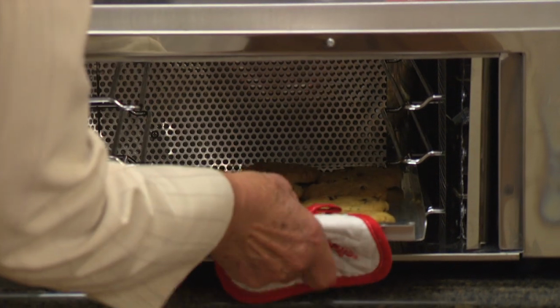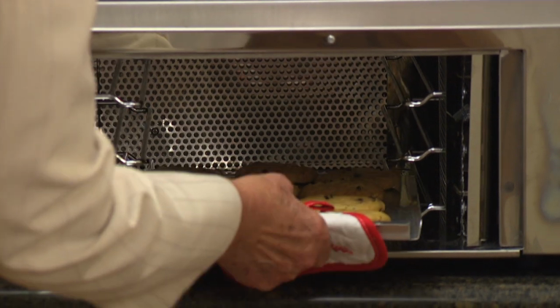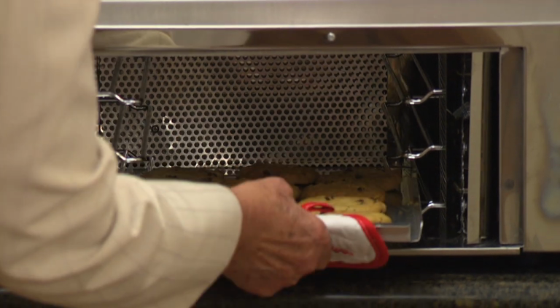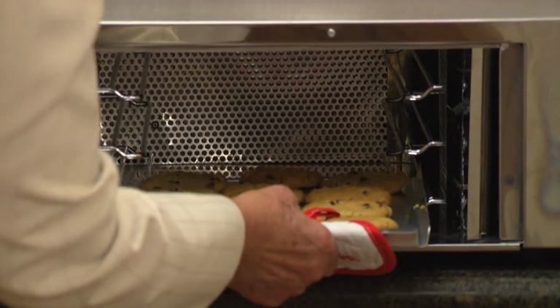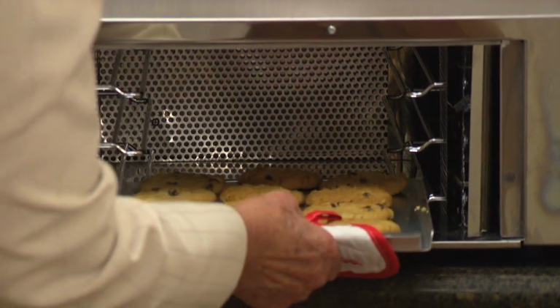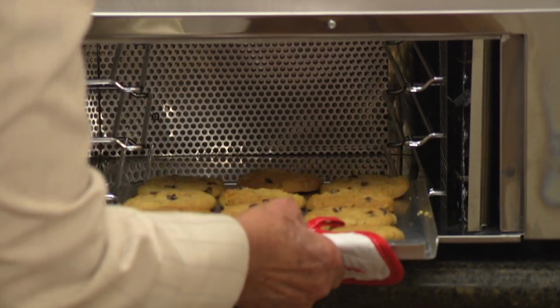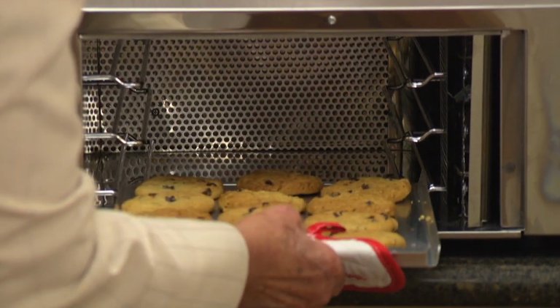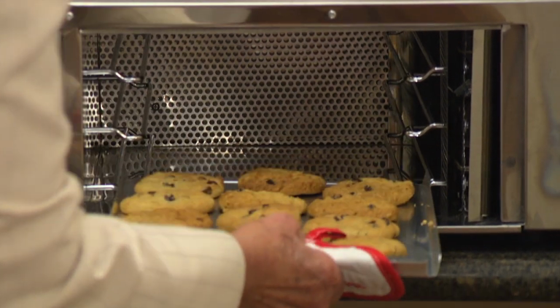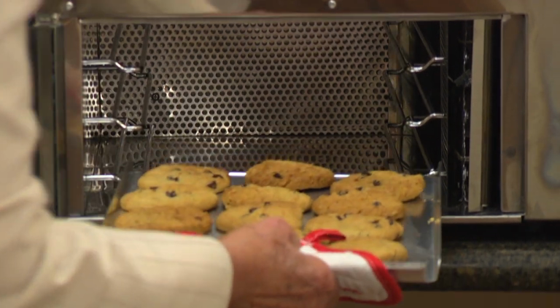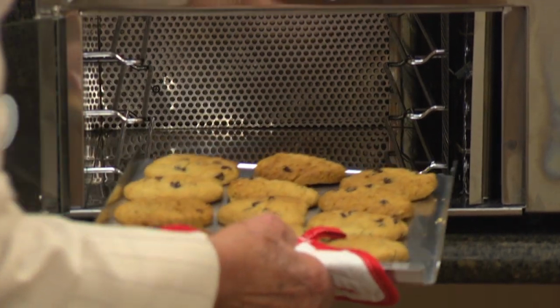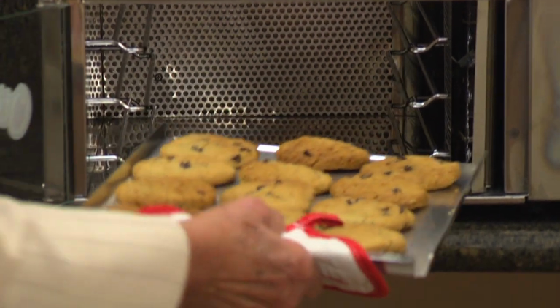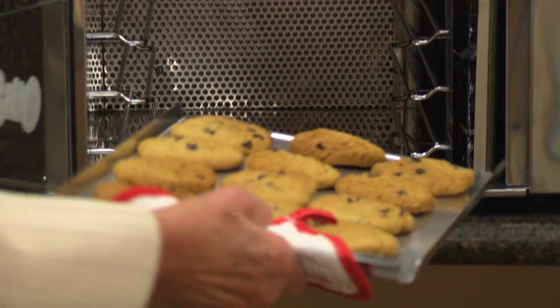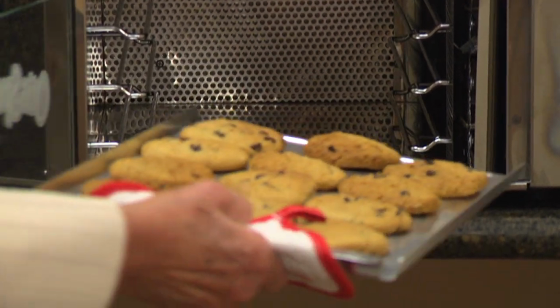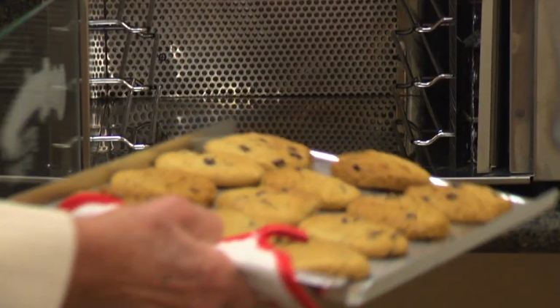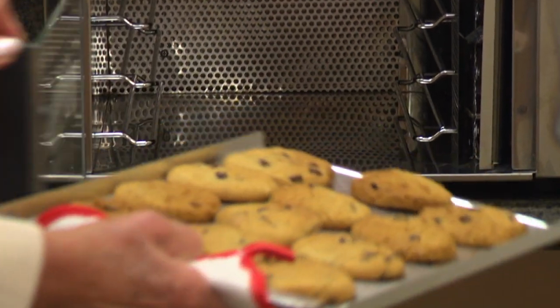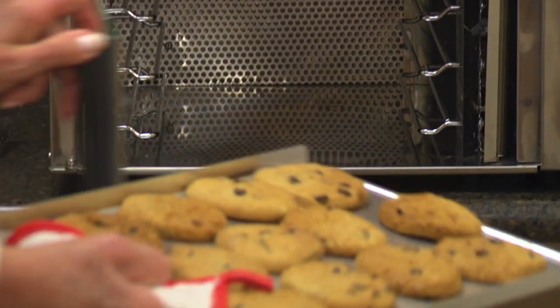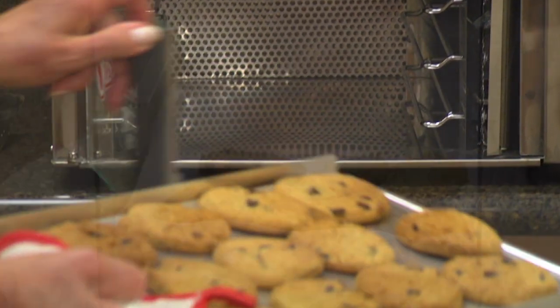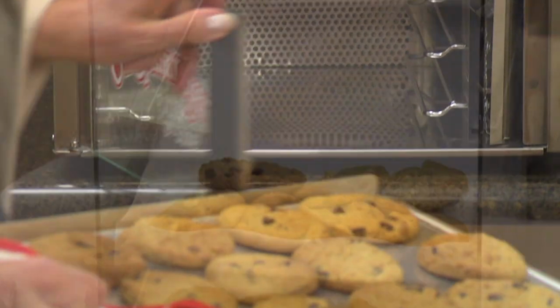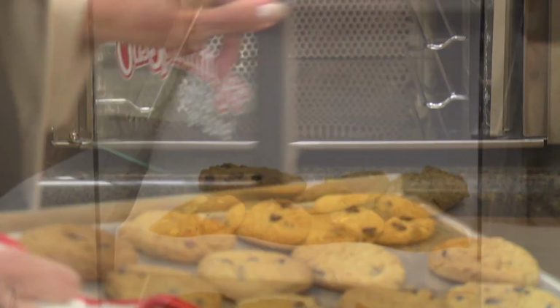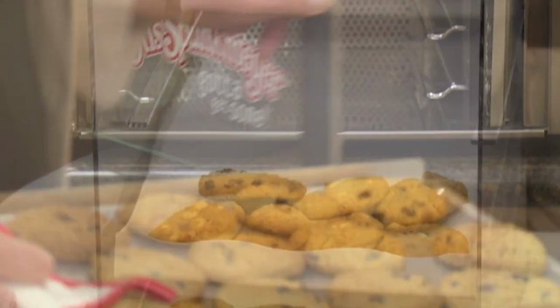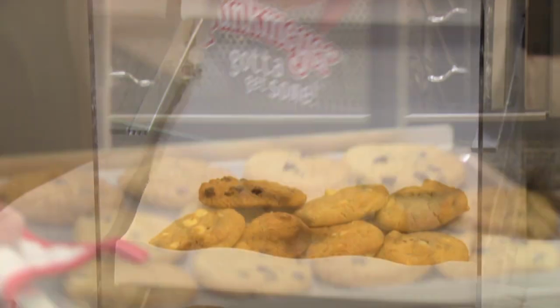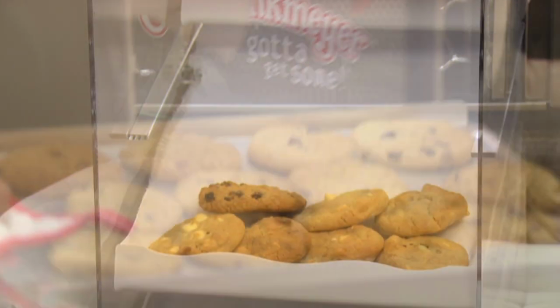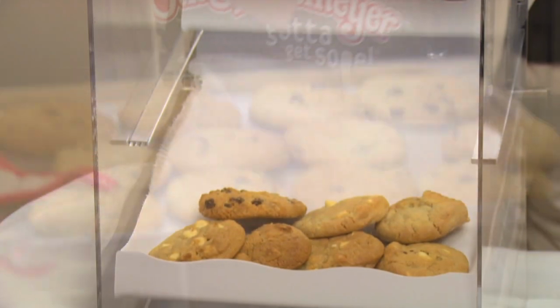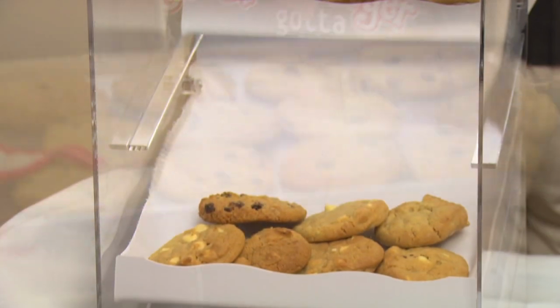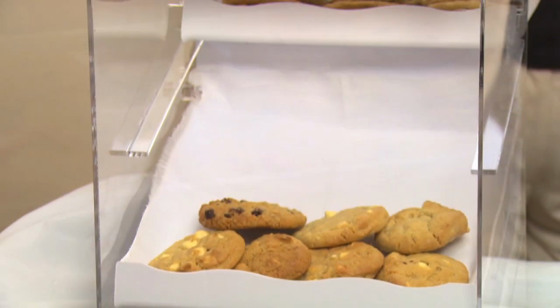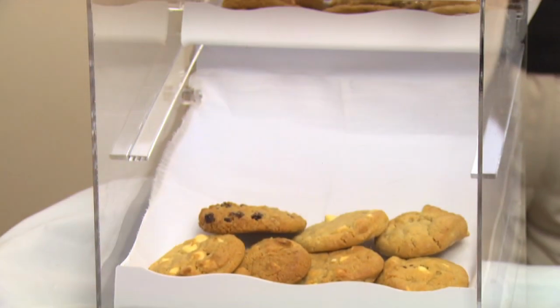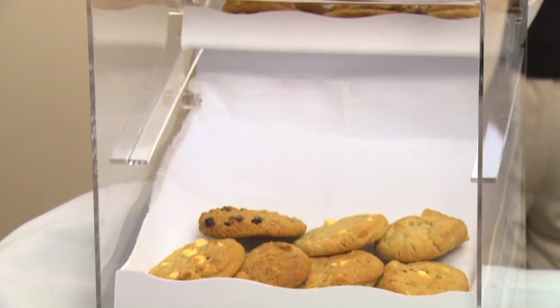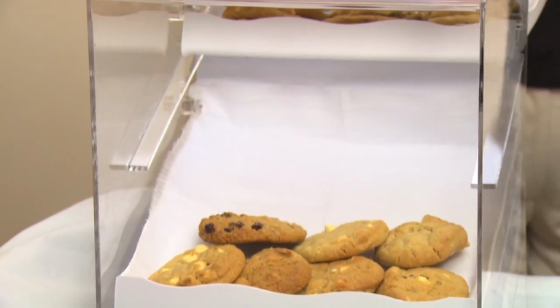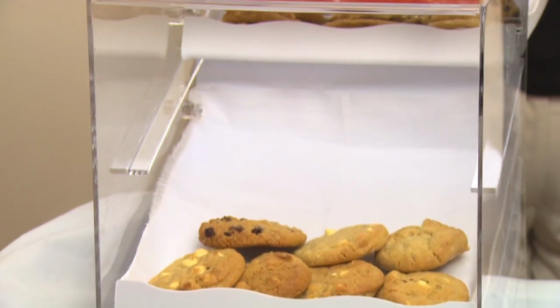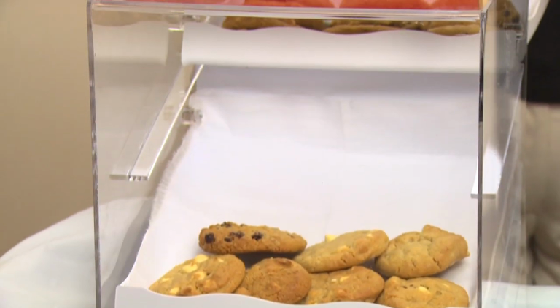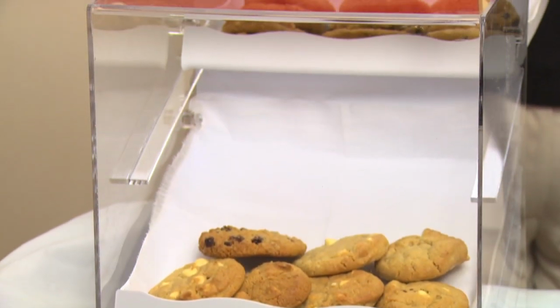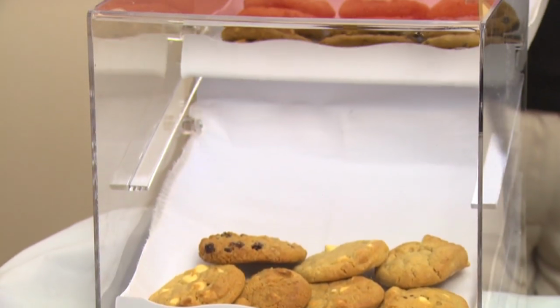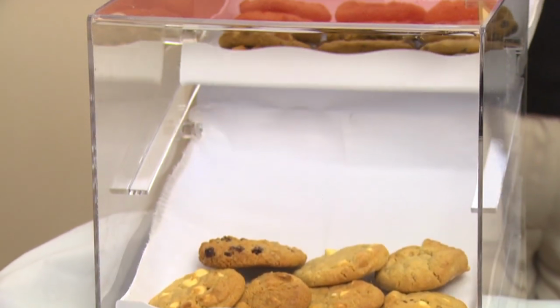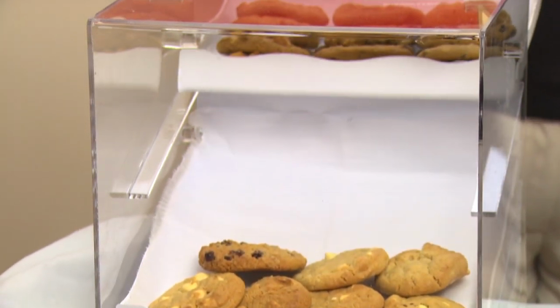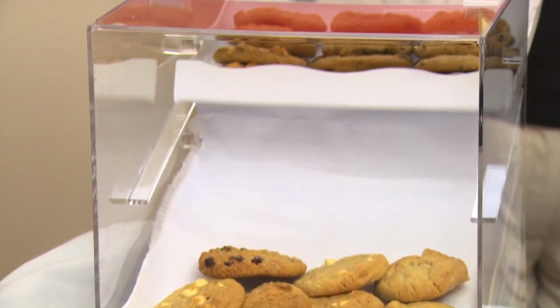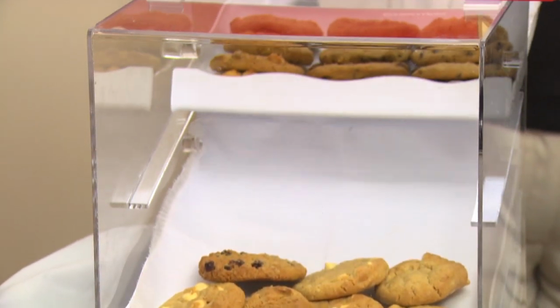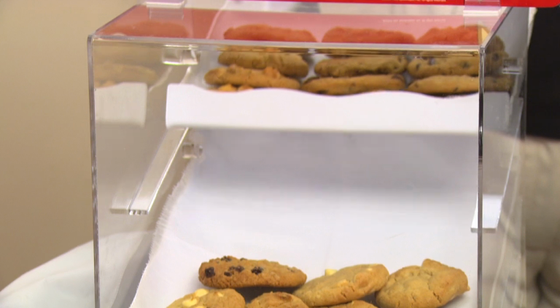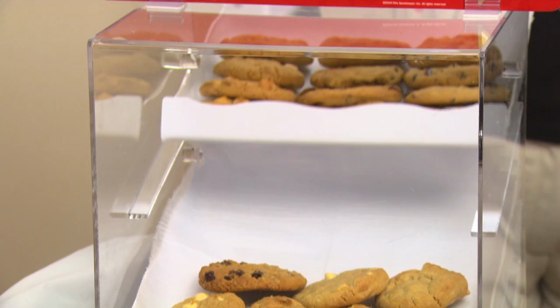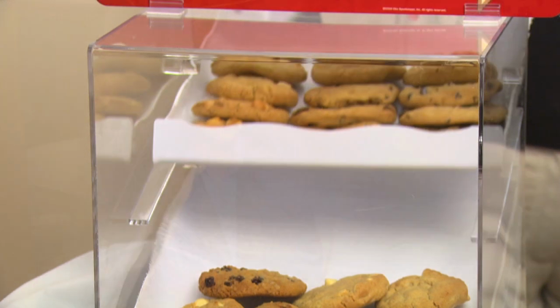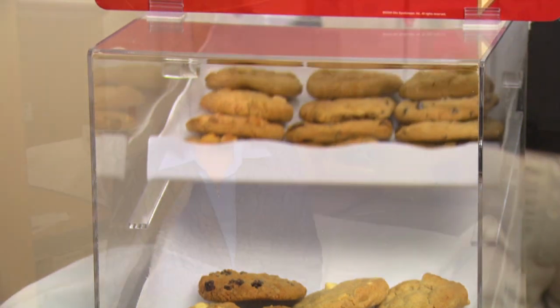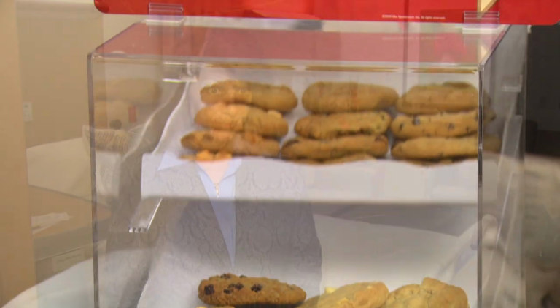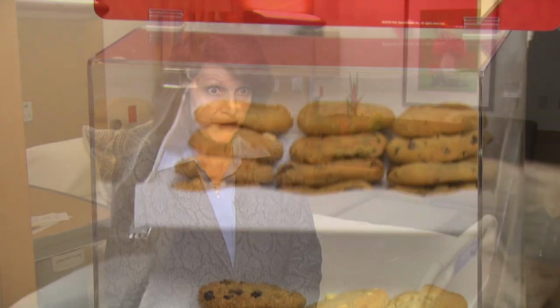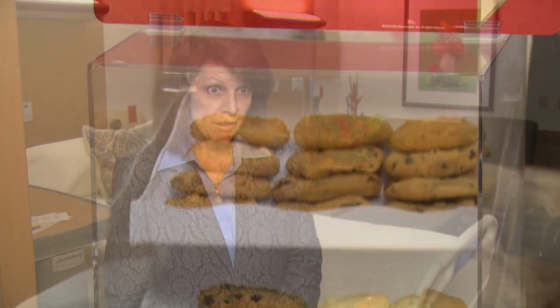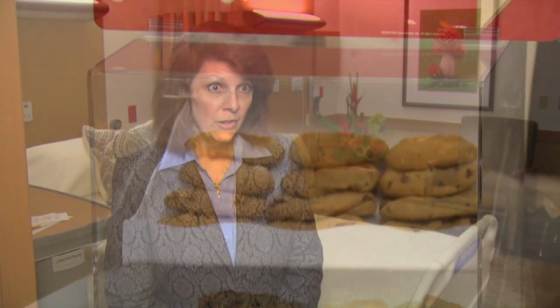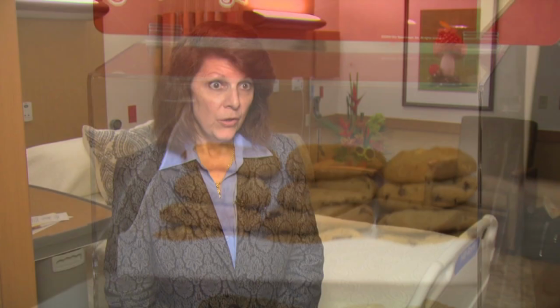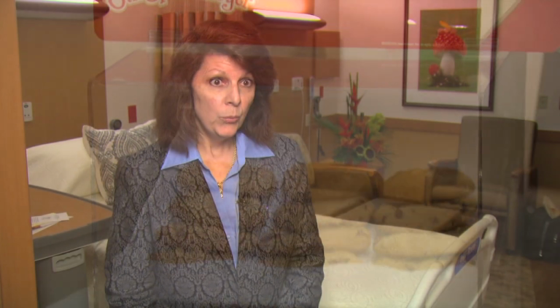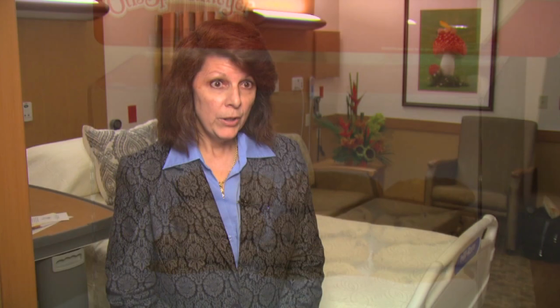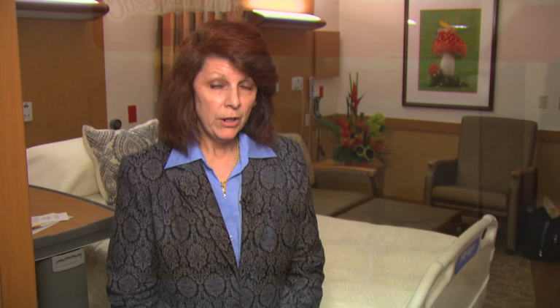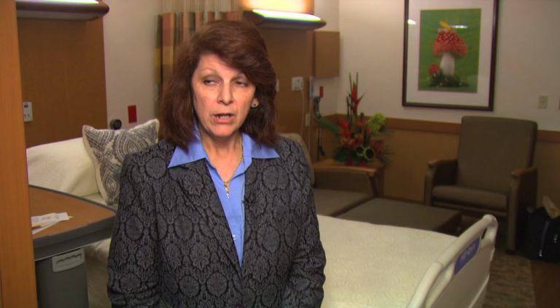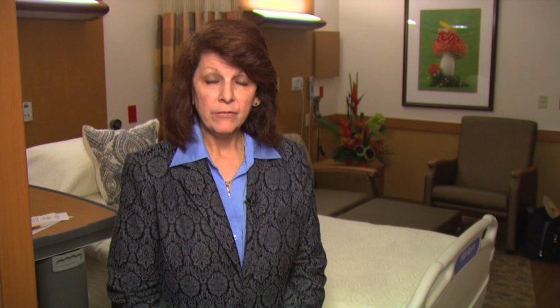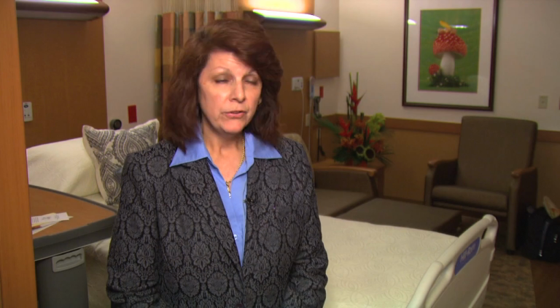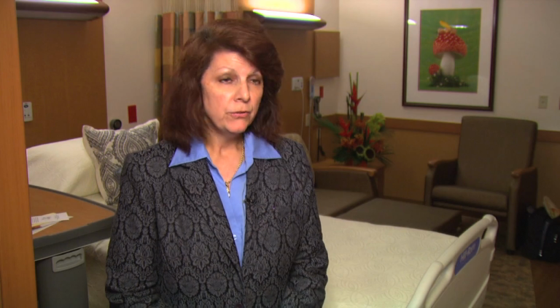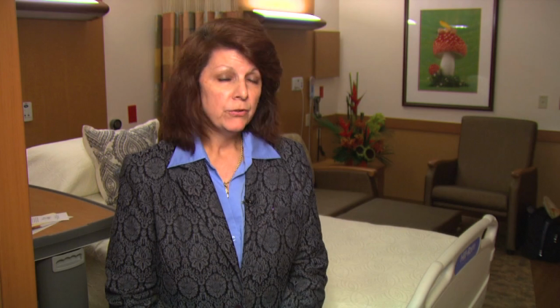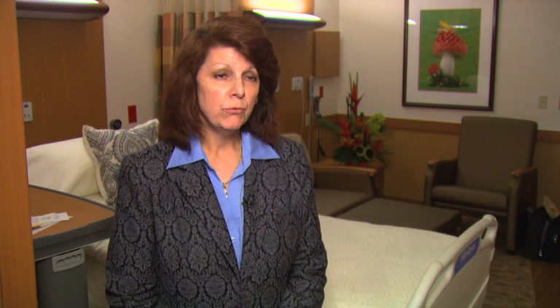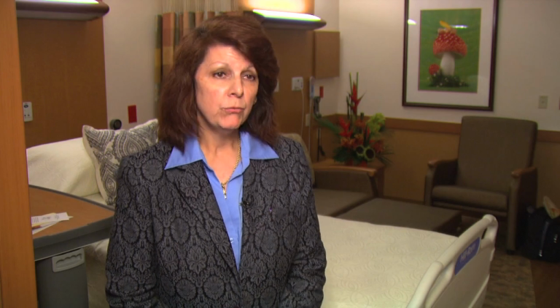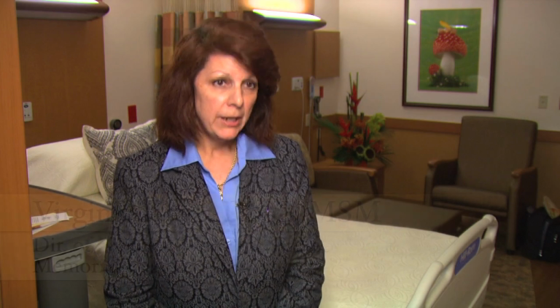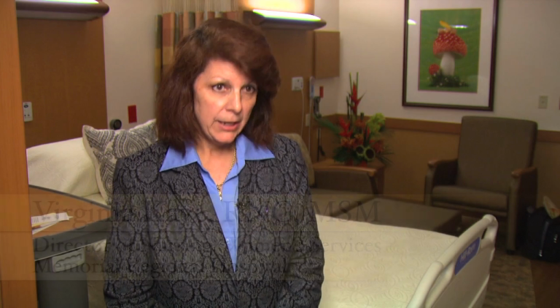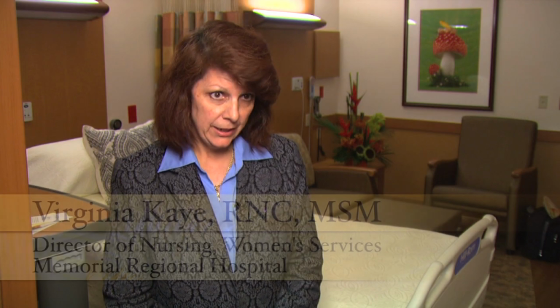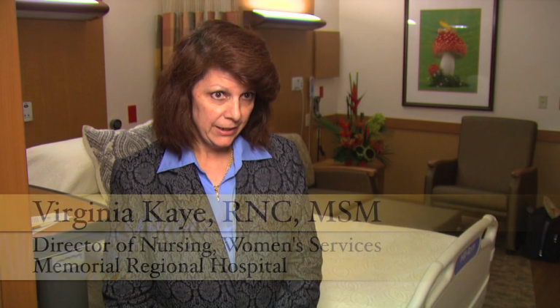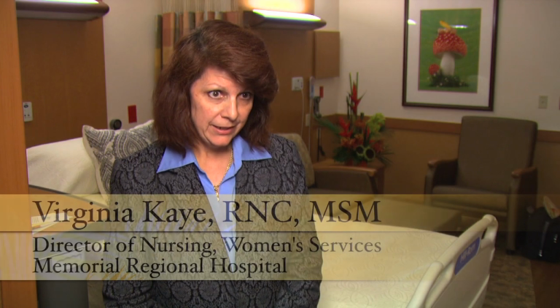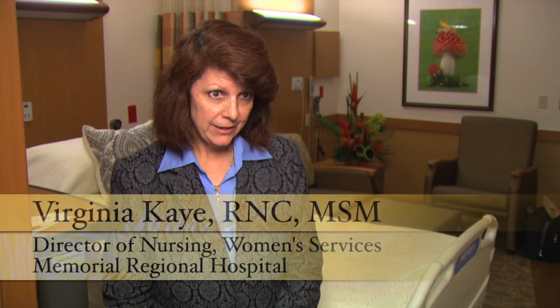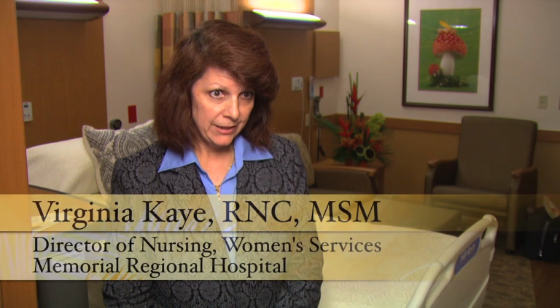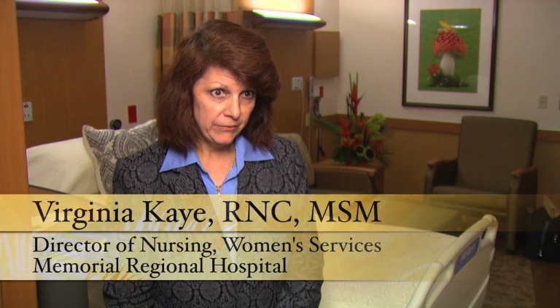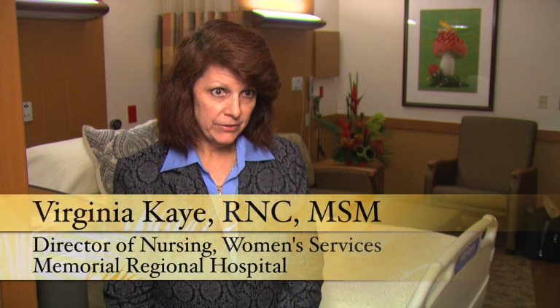And what's more comforting than the aroma of fresh-baked cookies, baked fresh each day? This special treat is just another way we indulge and pamper our moms and dads.